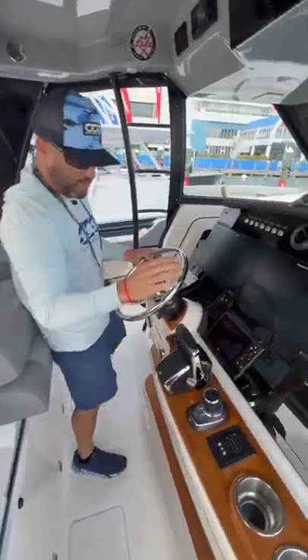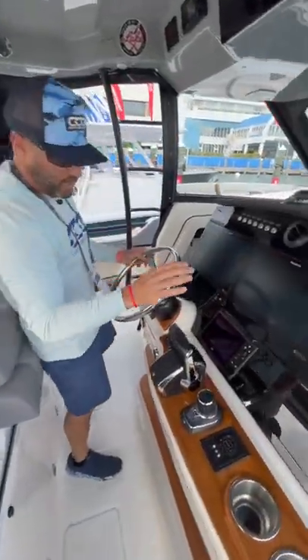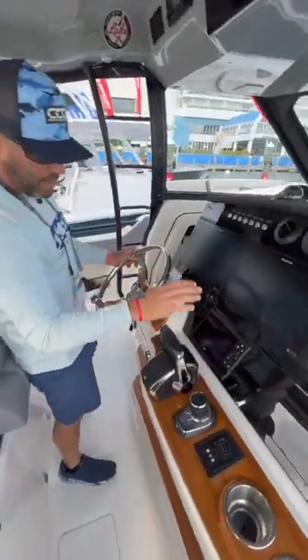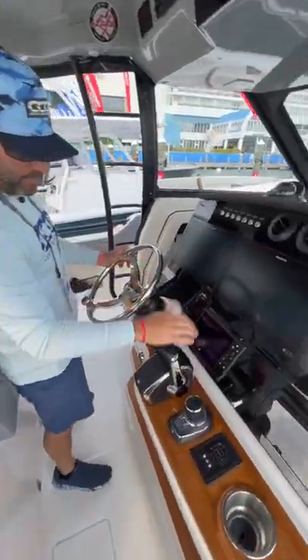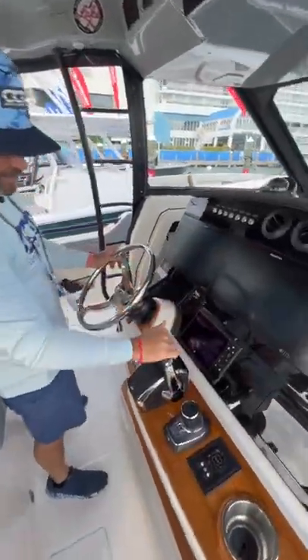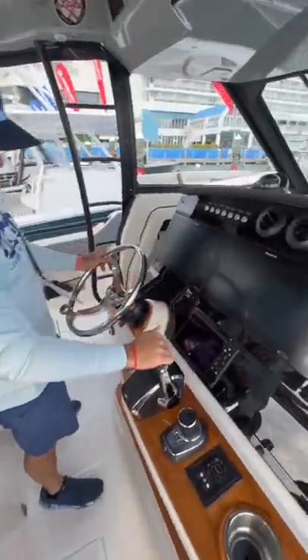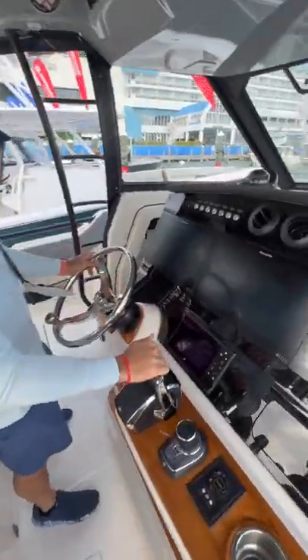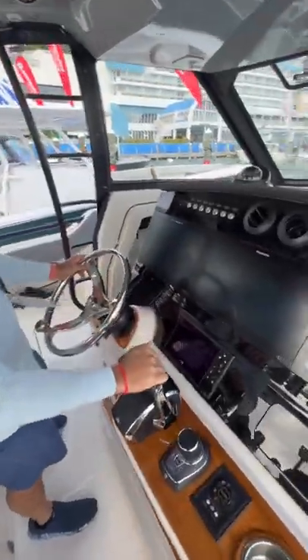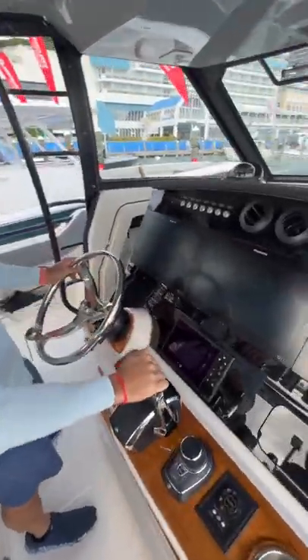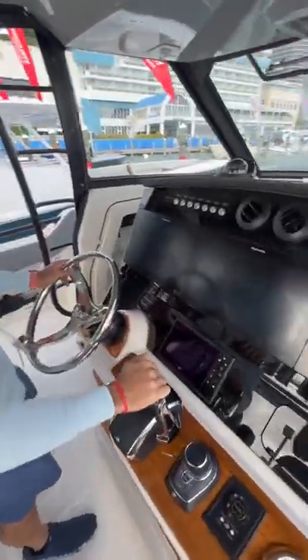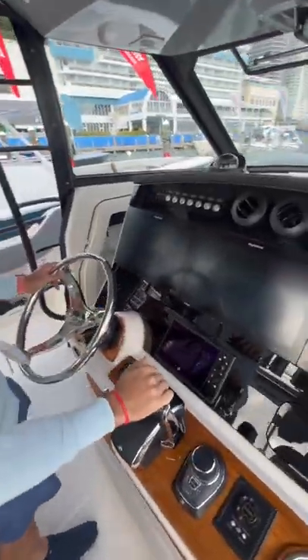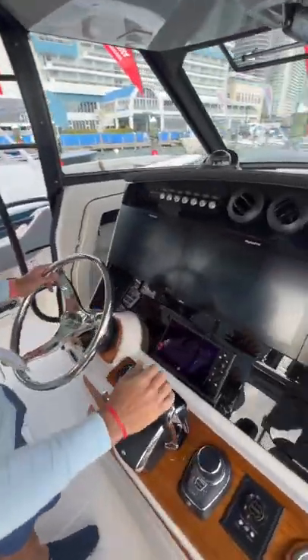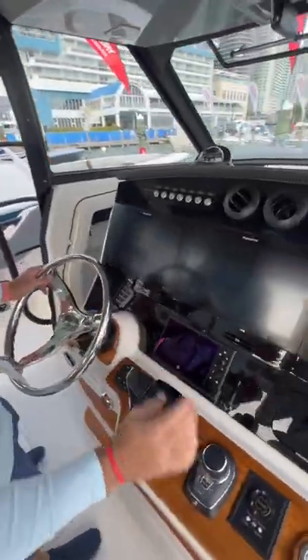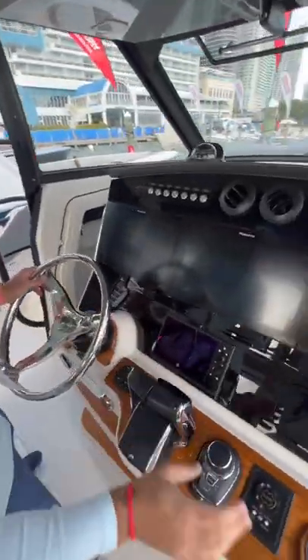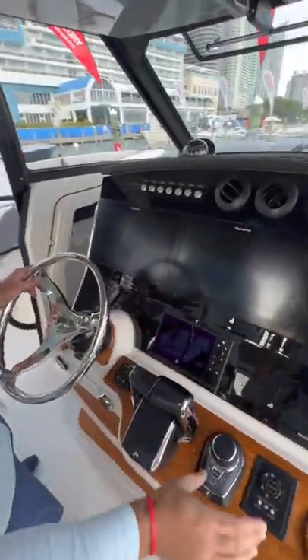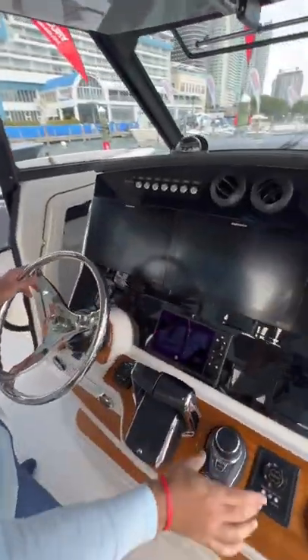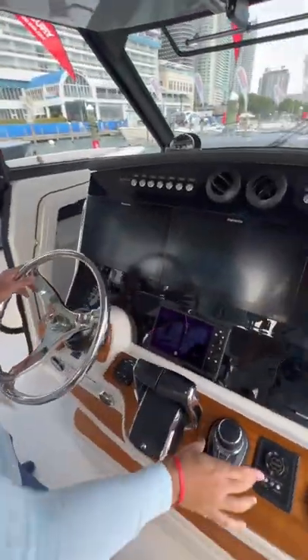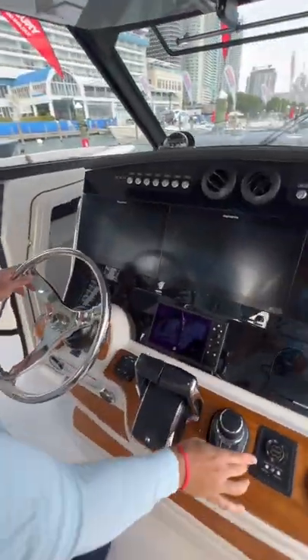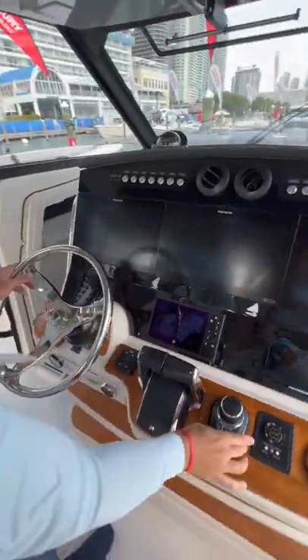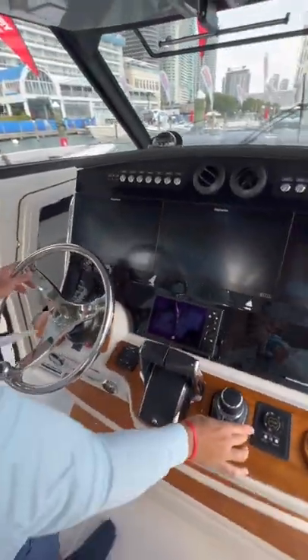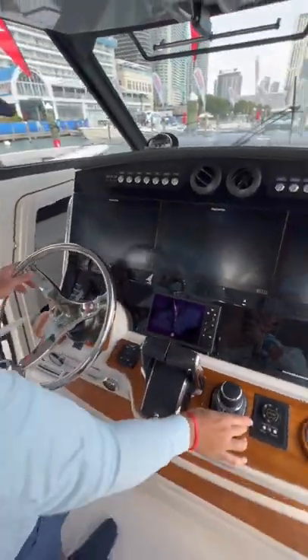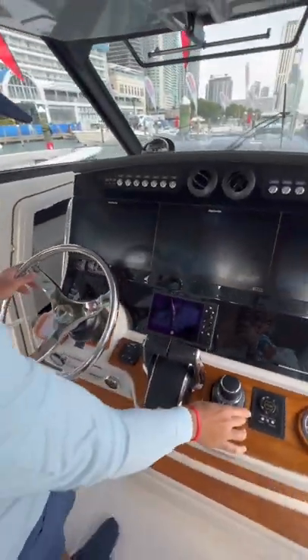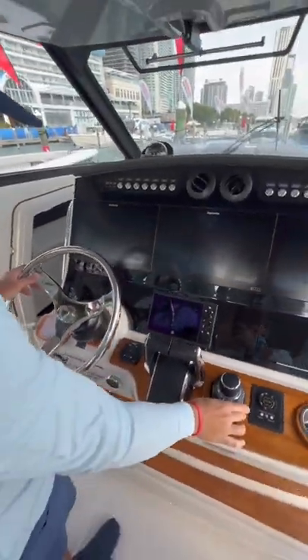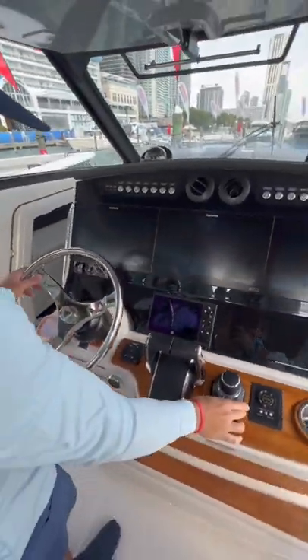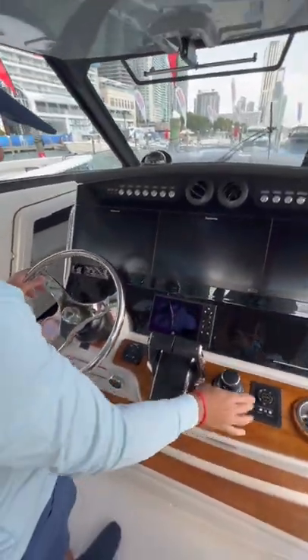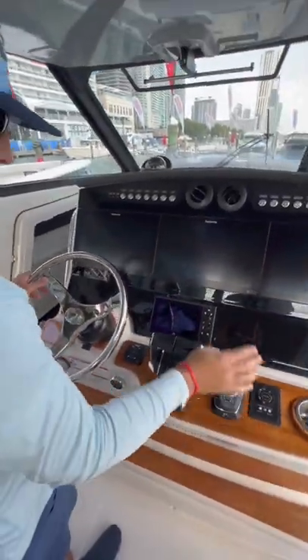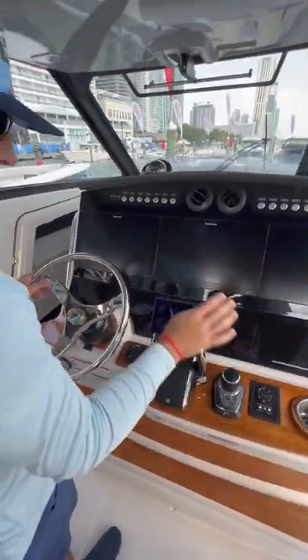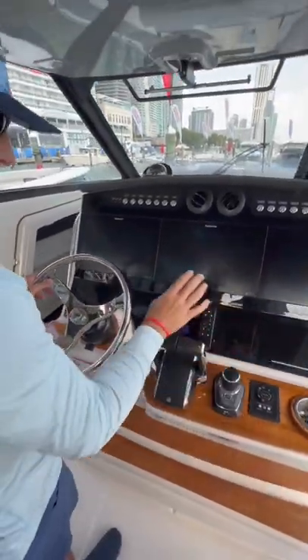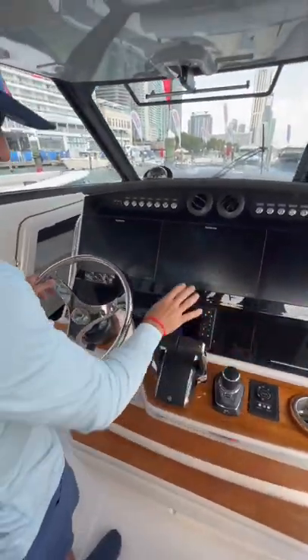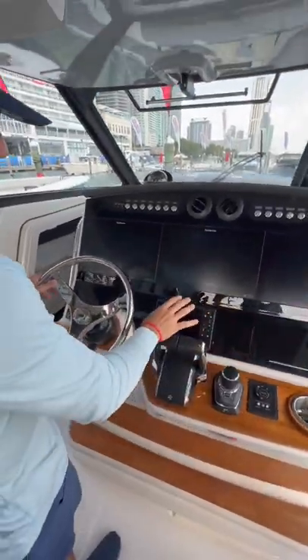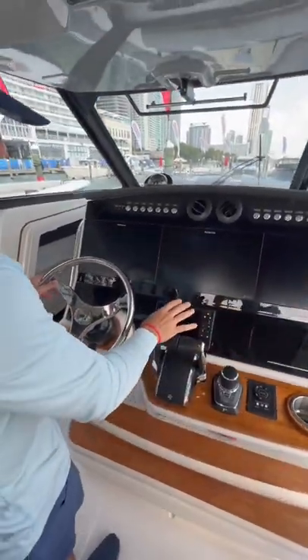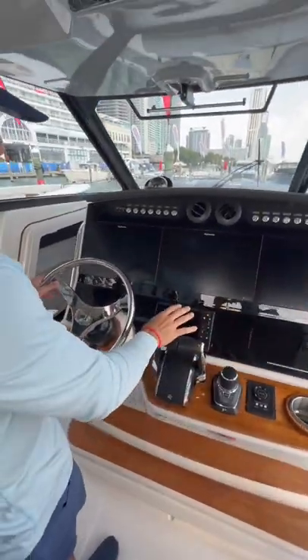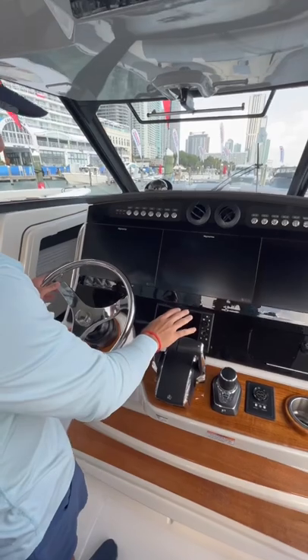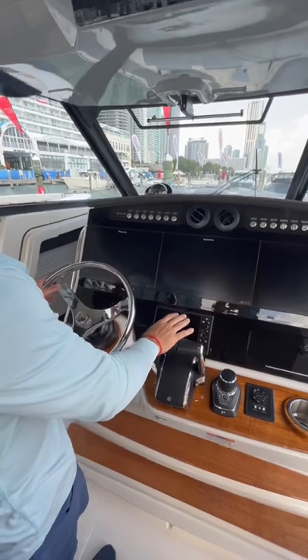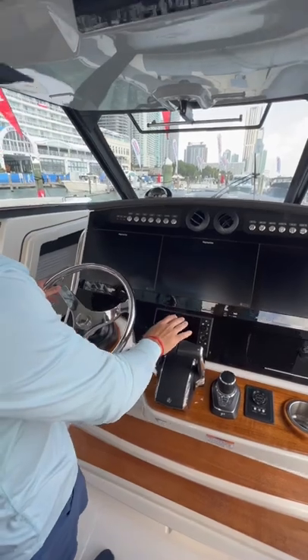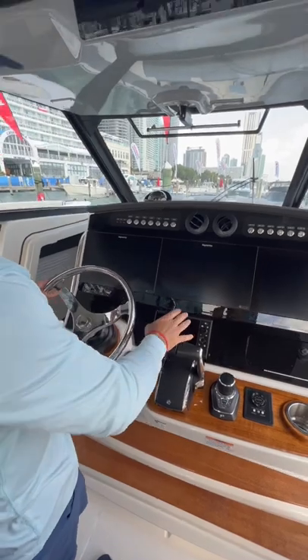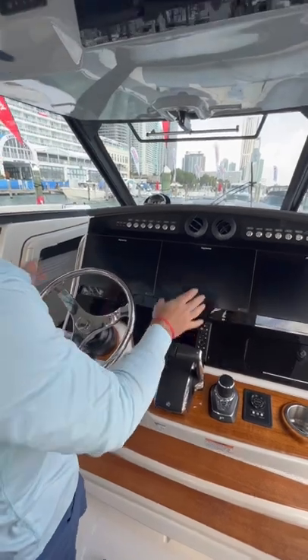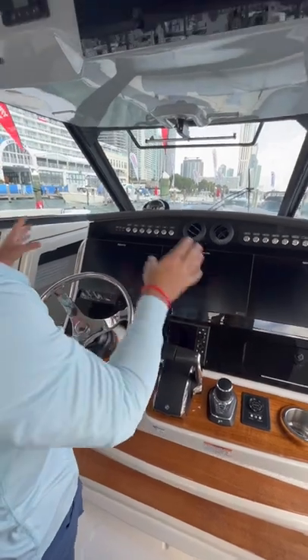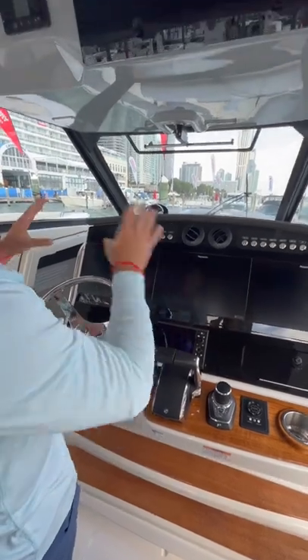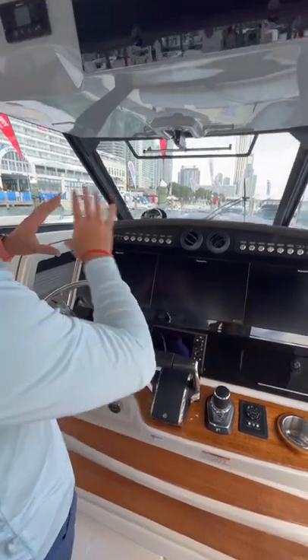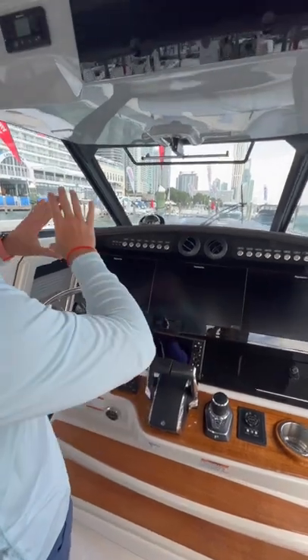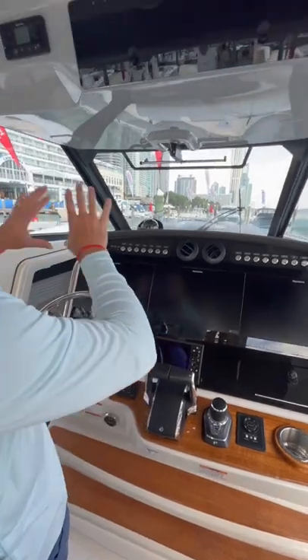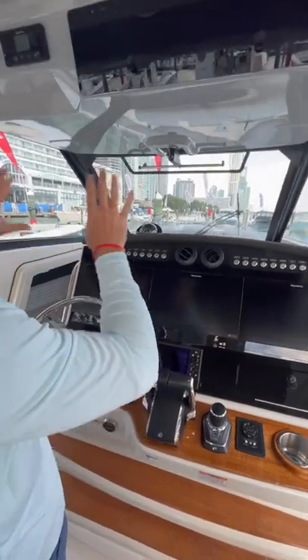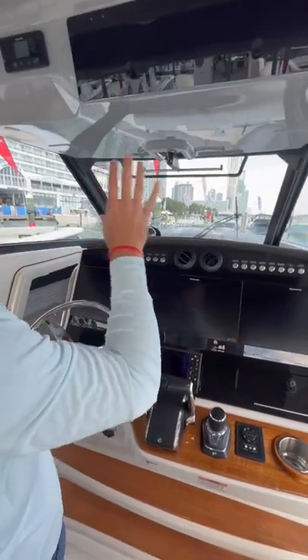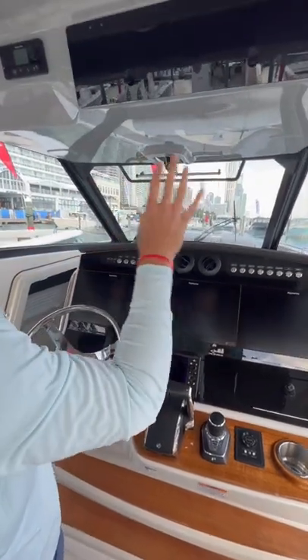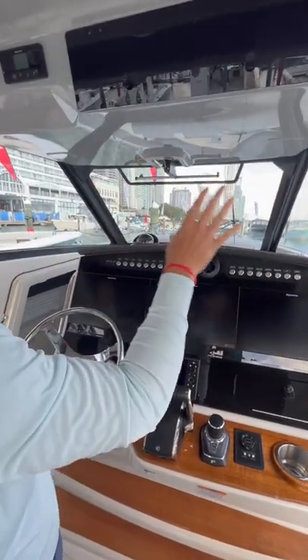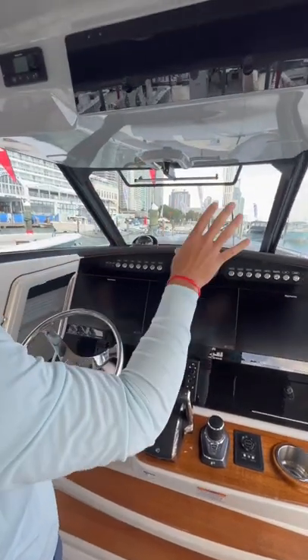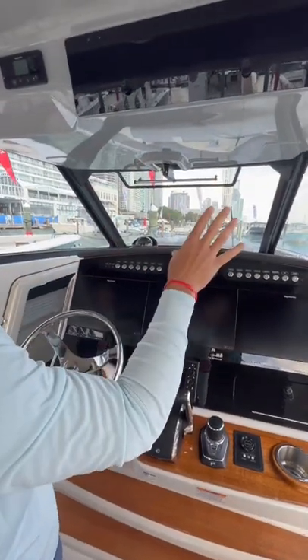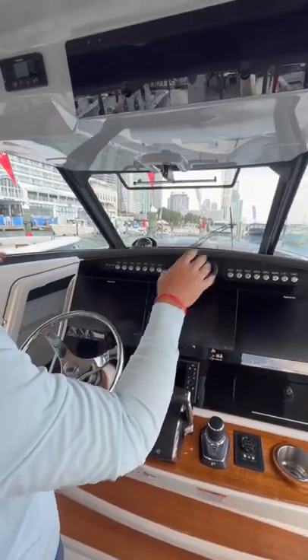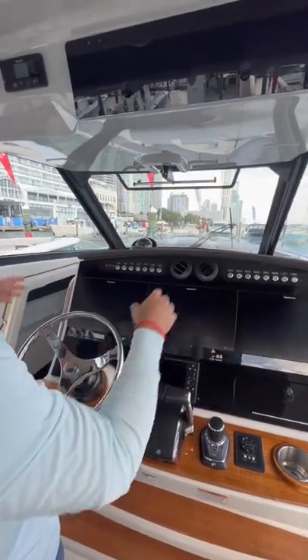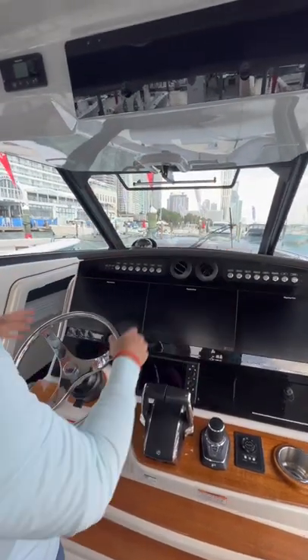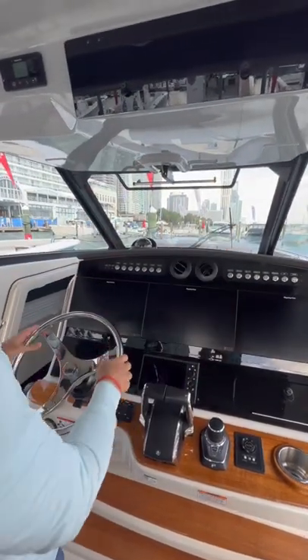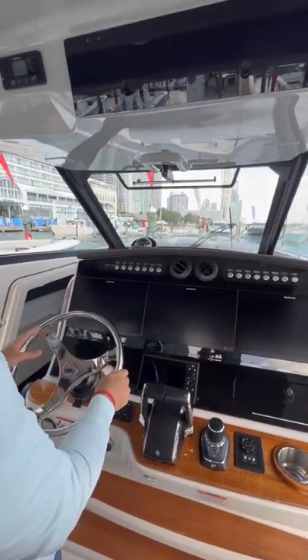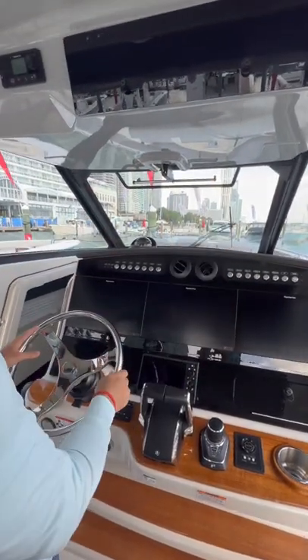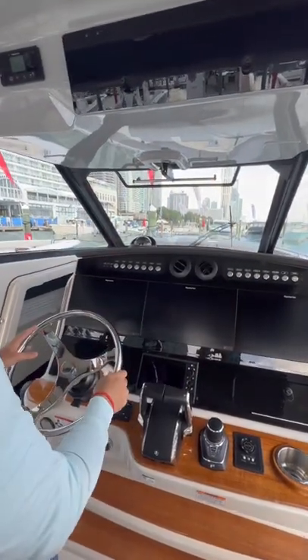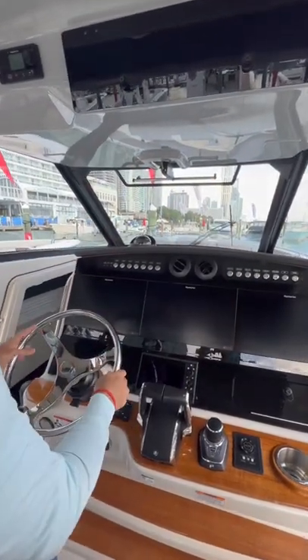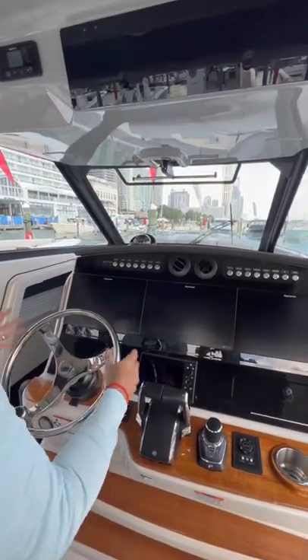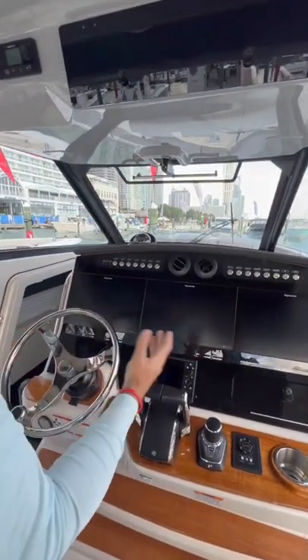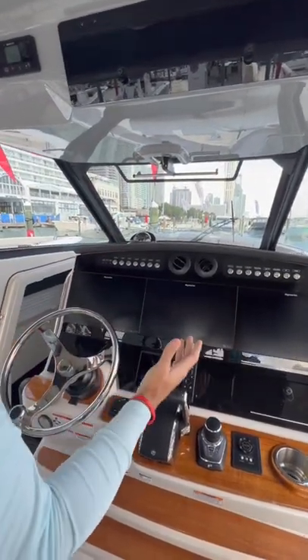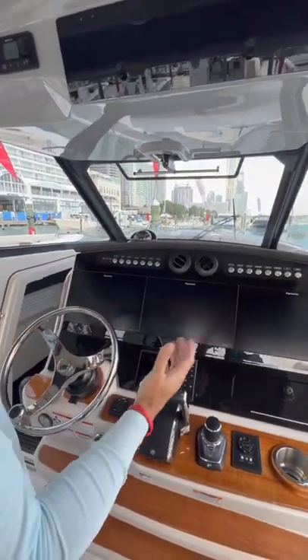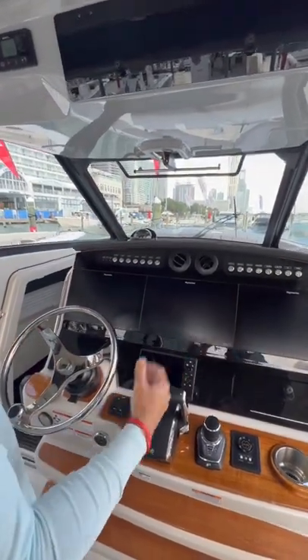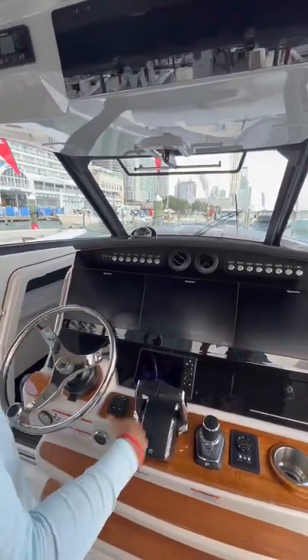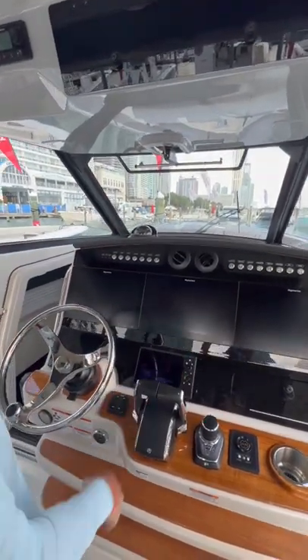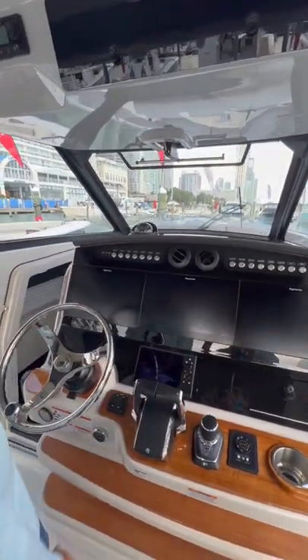At the helm you have your Mercury throttle, Skyhook joystick, vessel view, and a great enclosure here at the console for your captain.